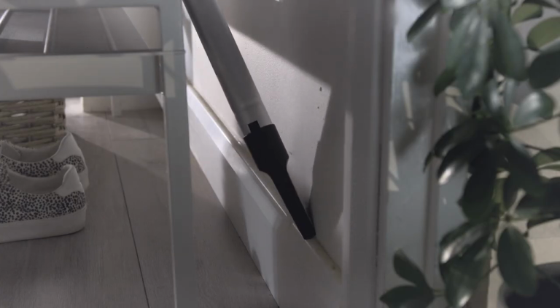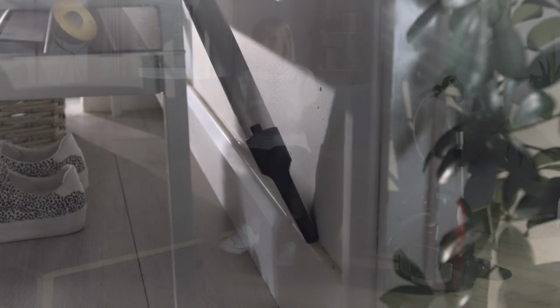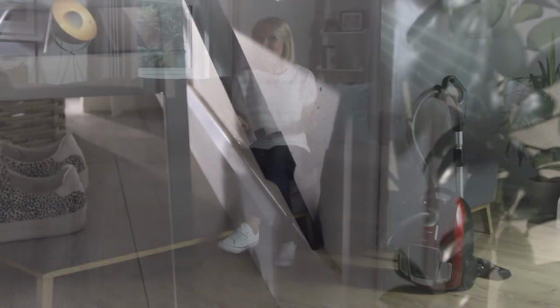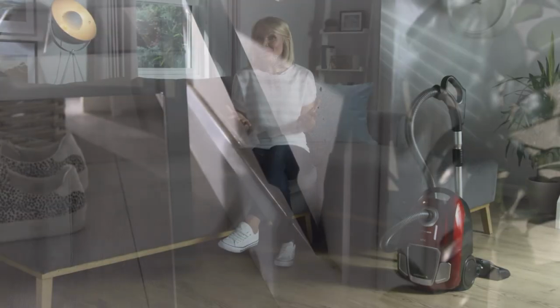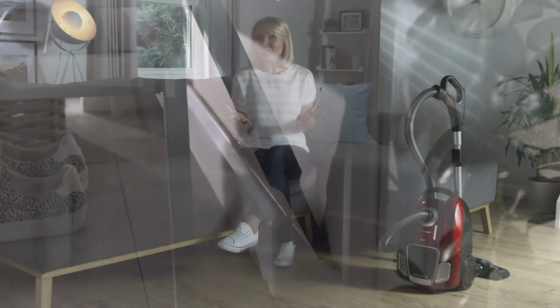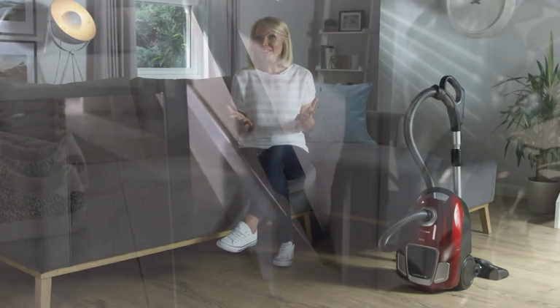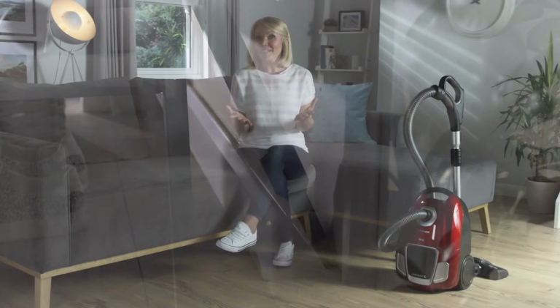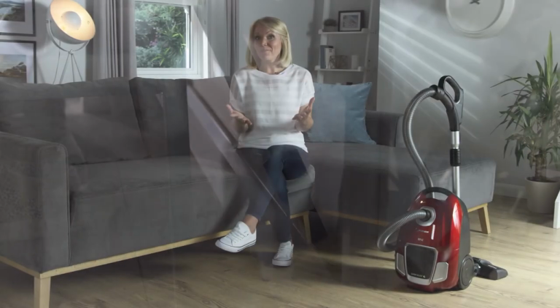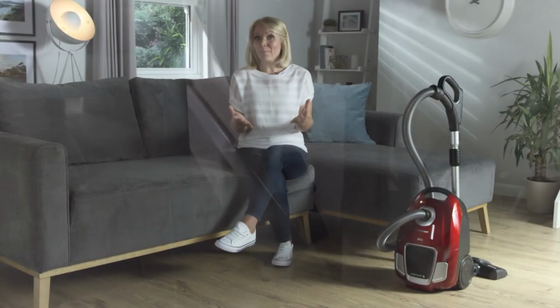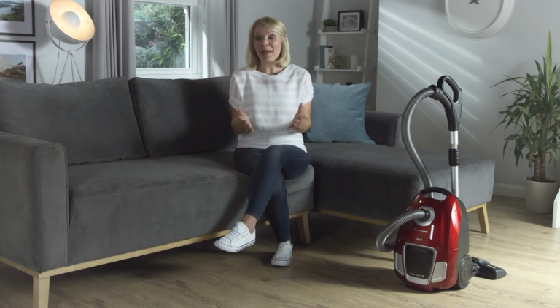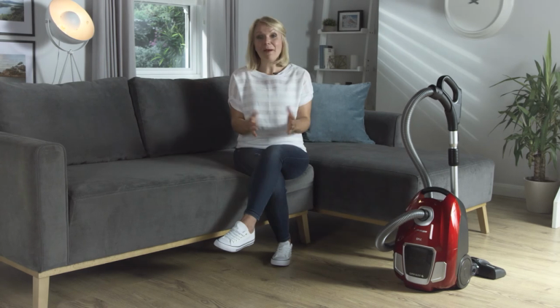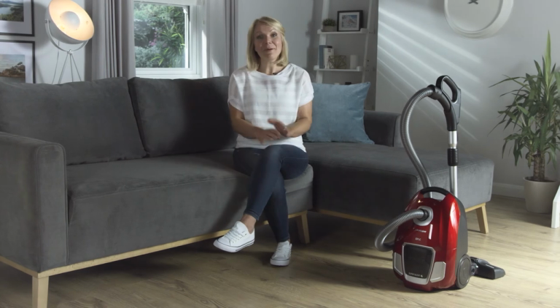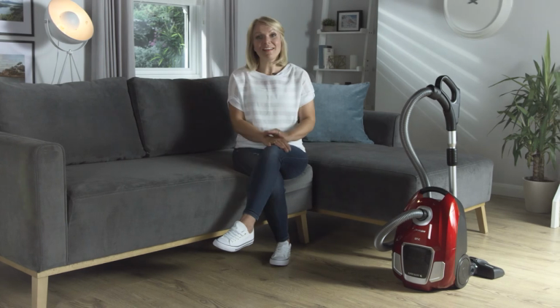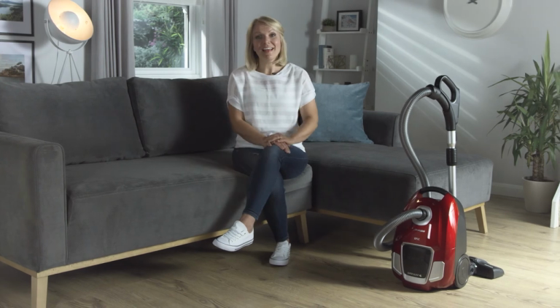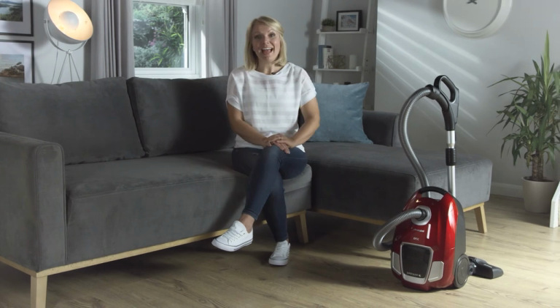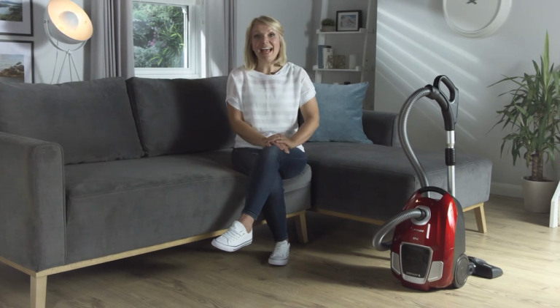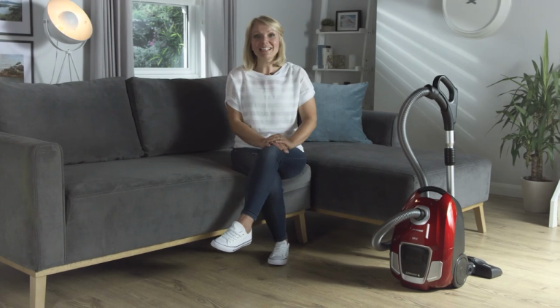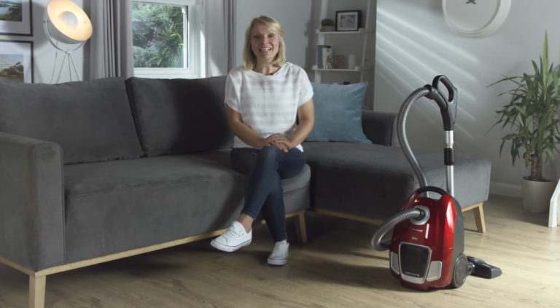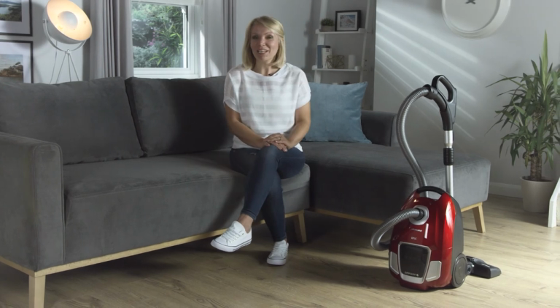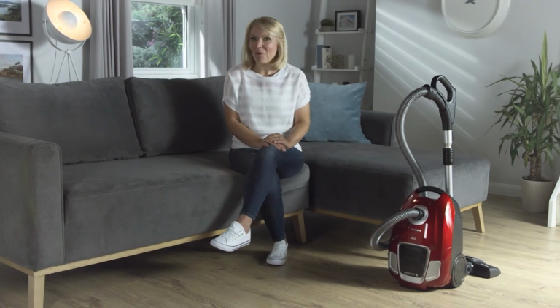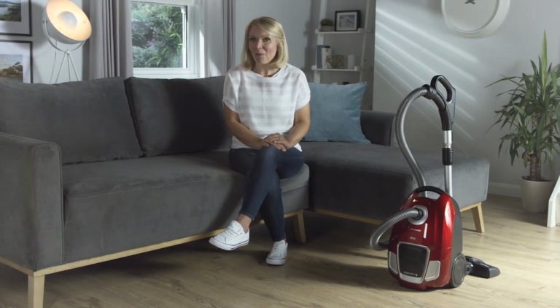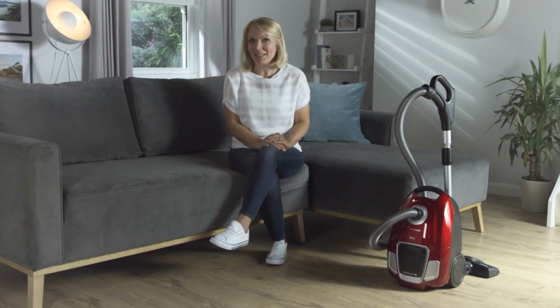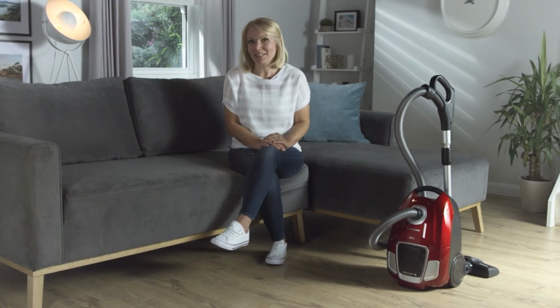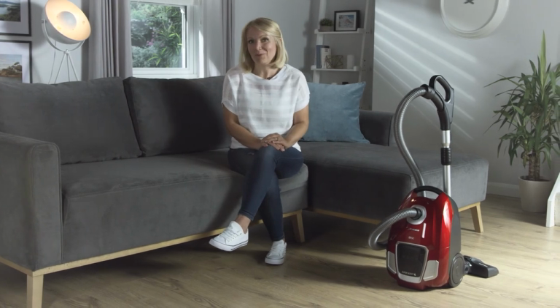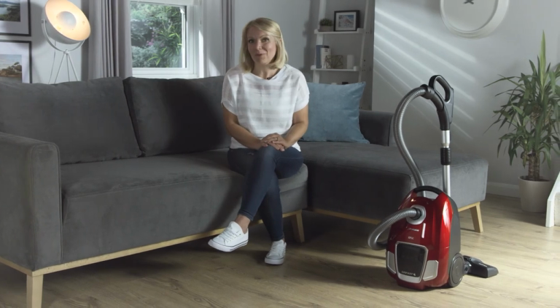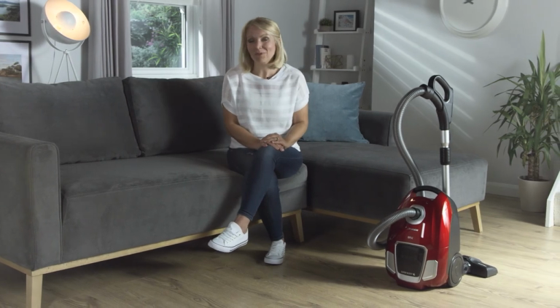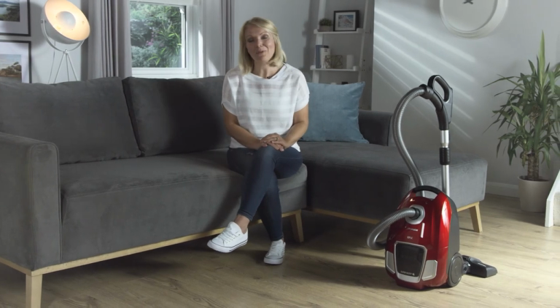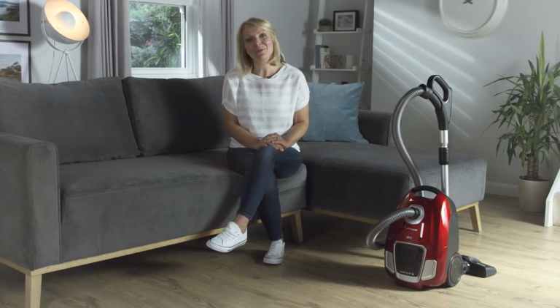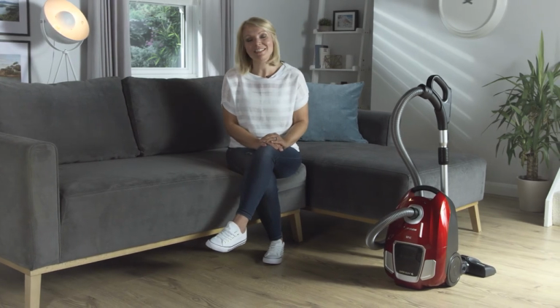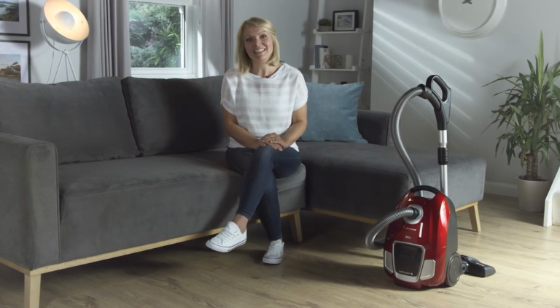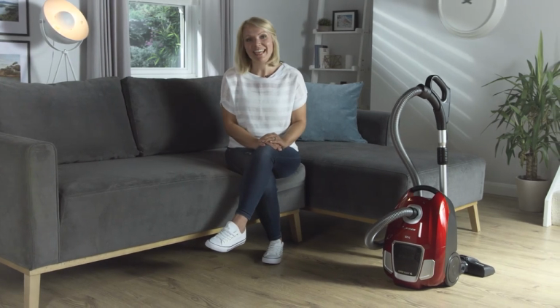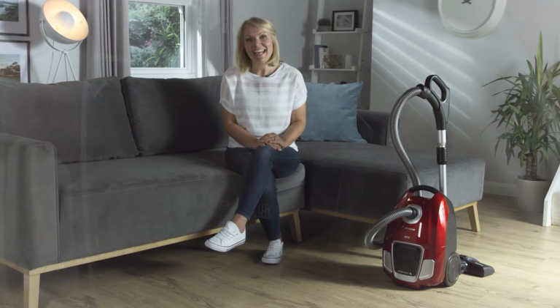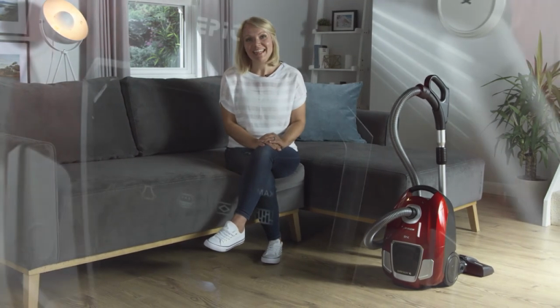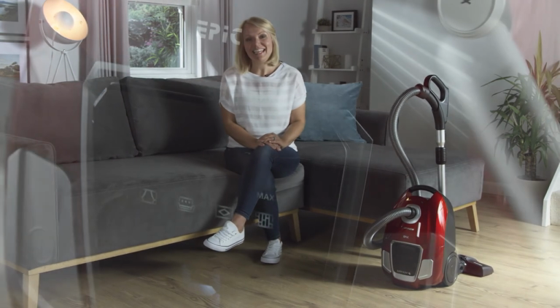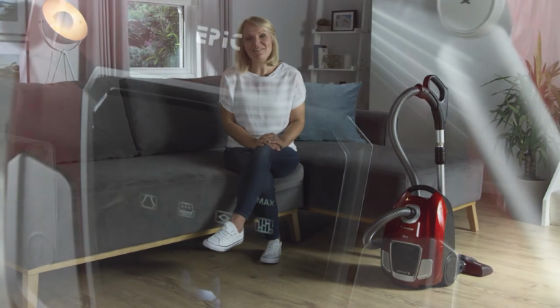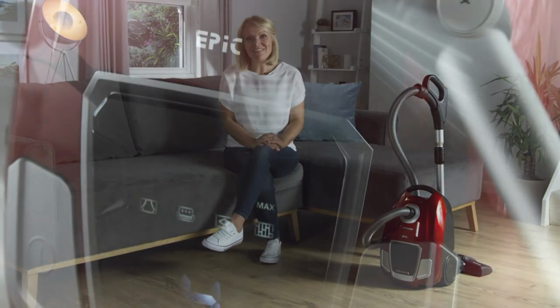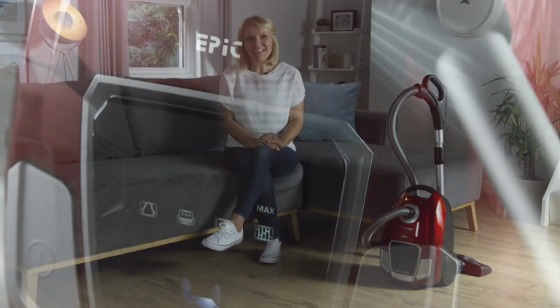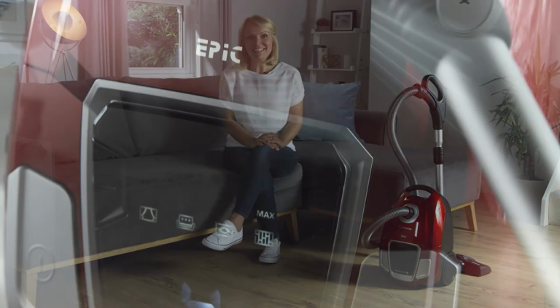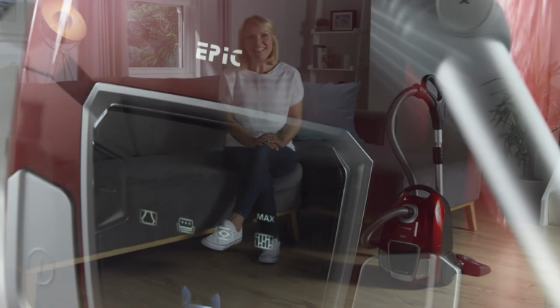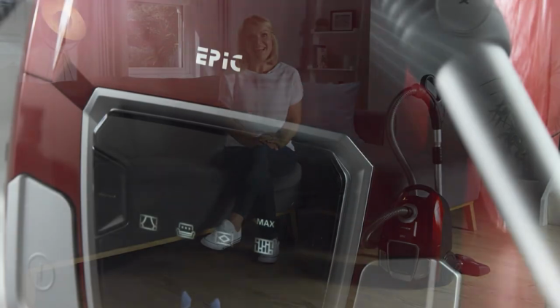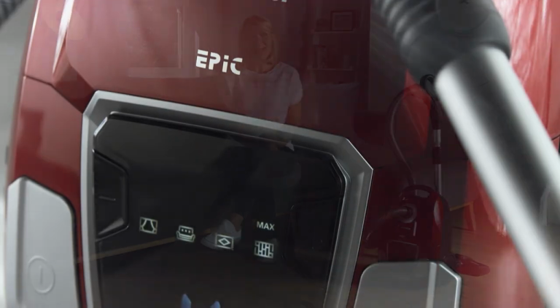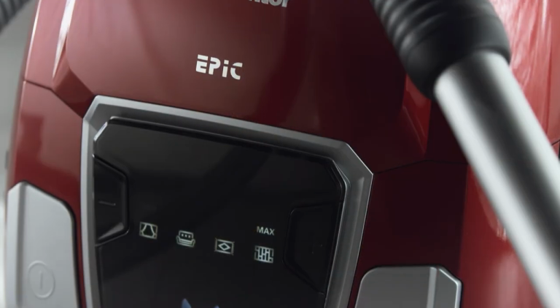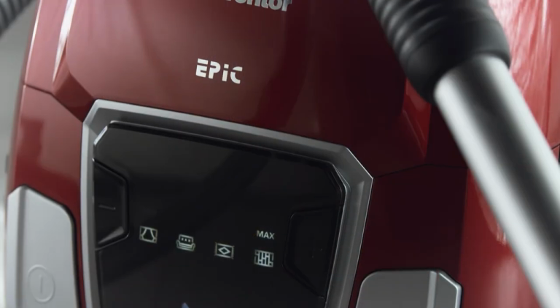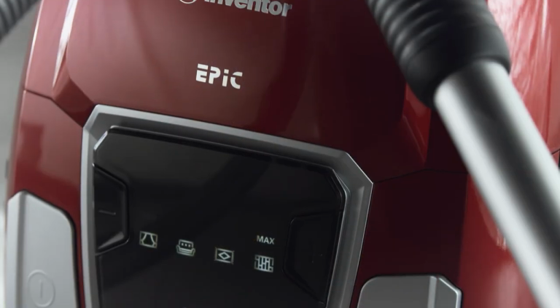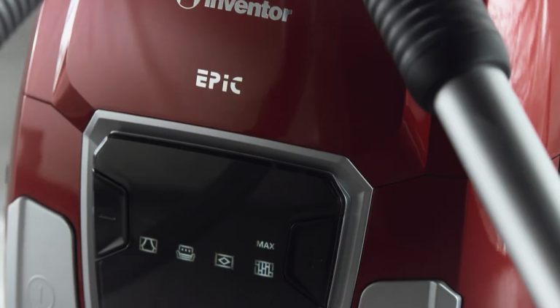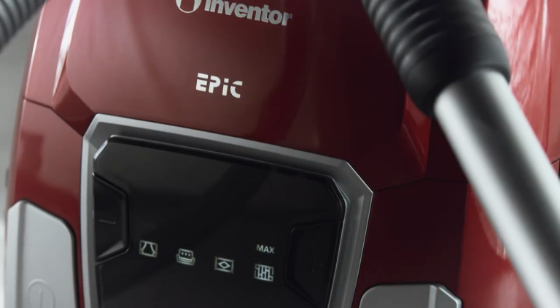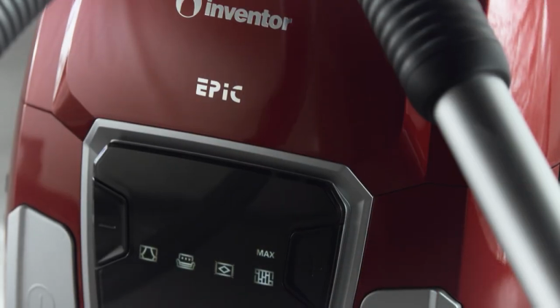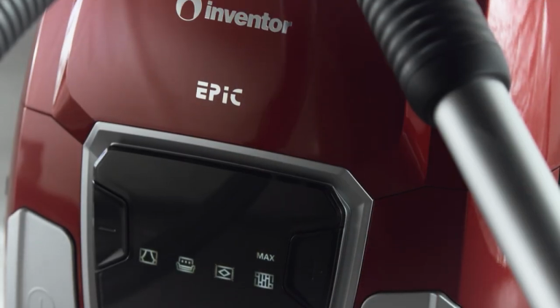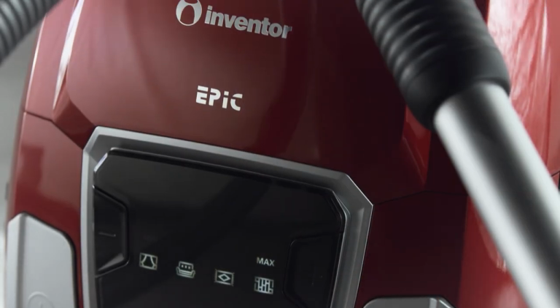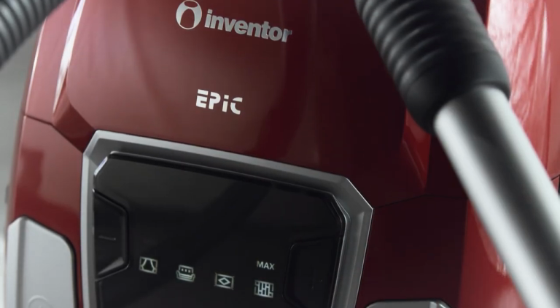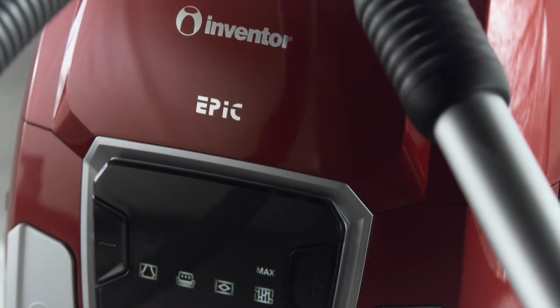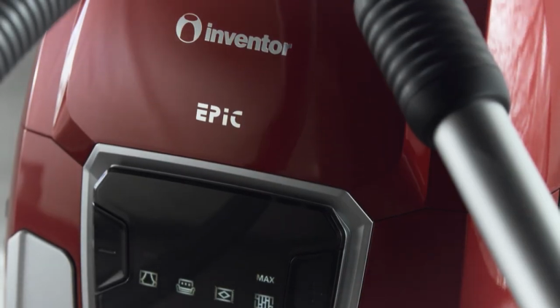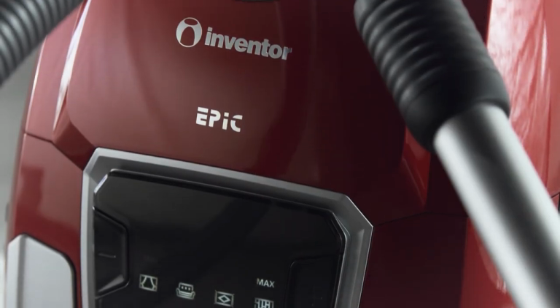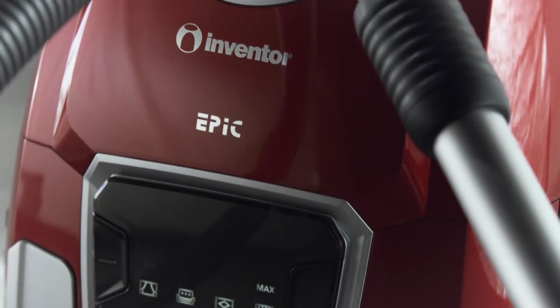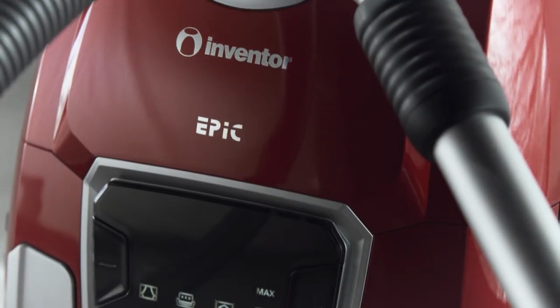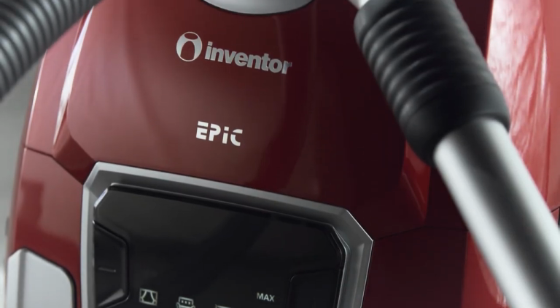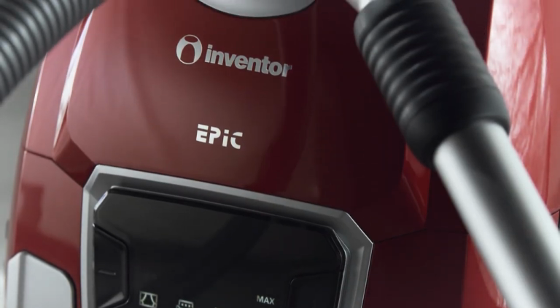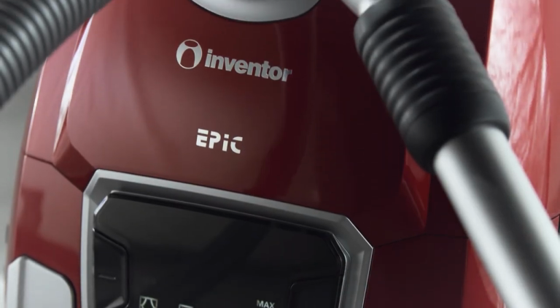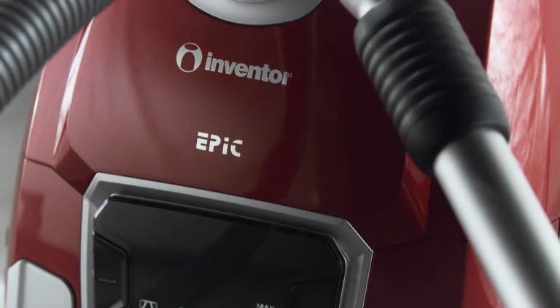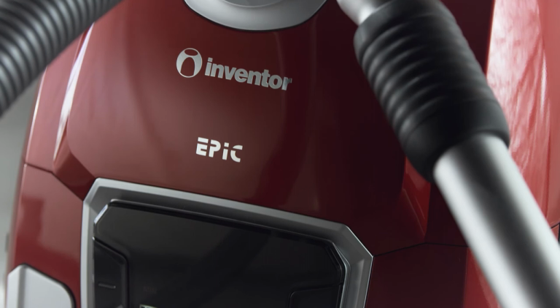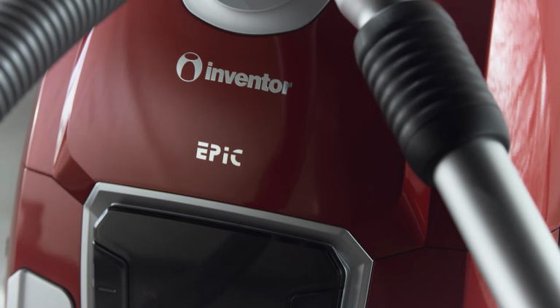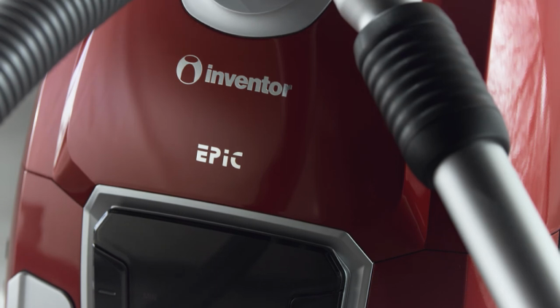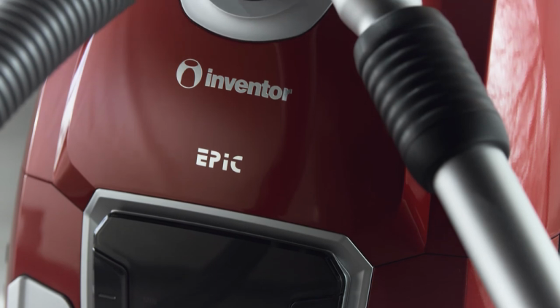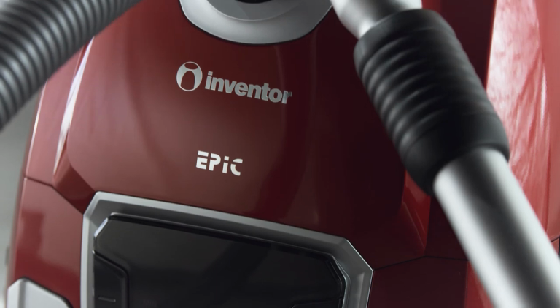If you're looking for power and a quieter performance, the Inventor Epic Vacuum Cleaner is the perfect choice.